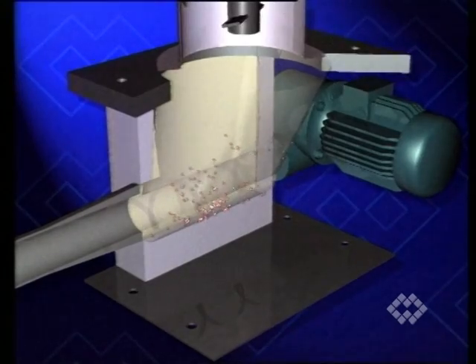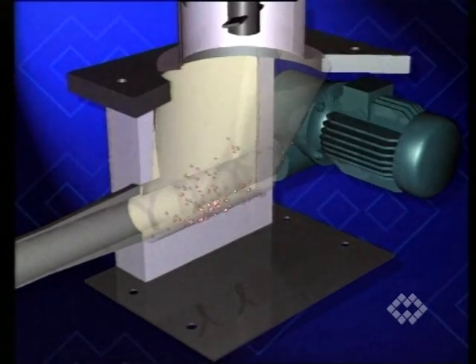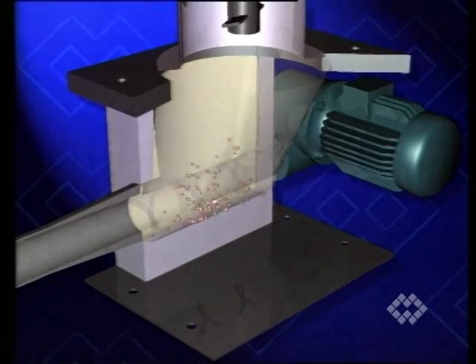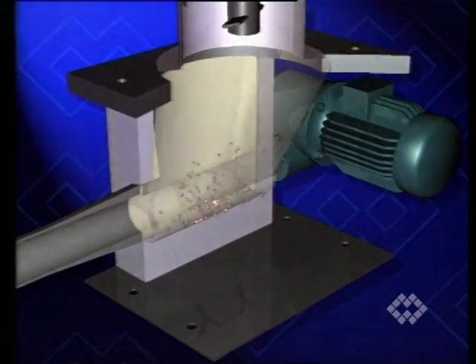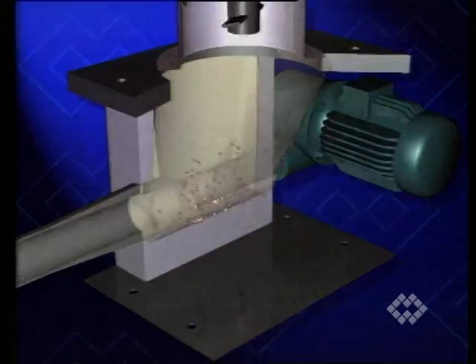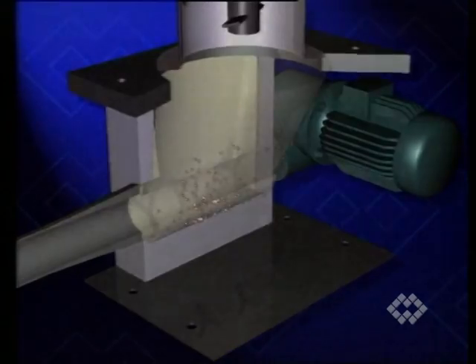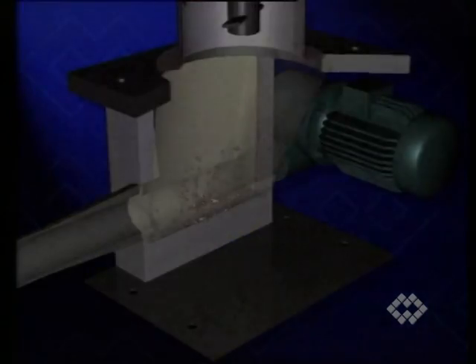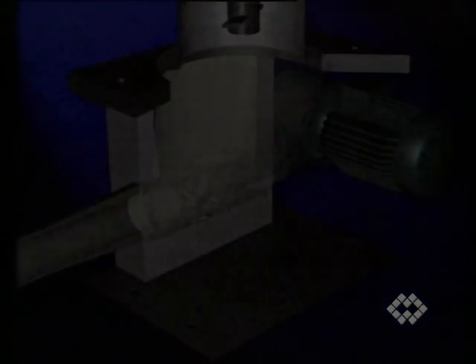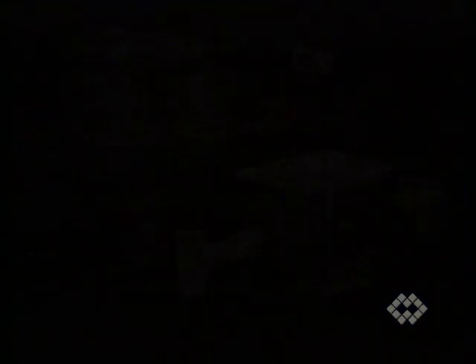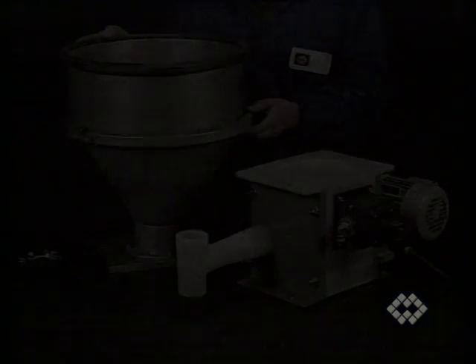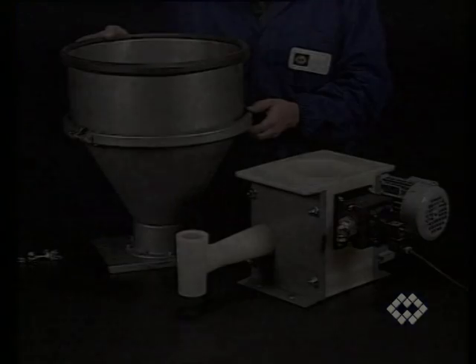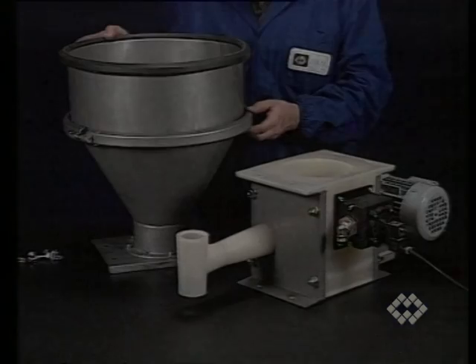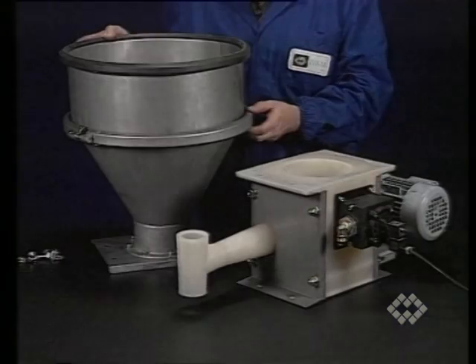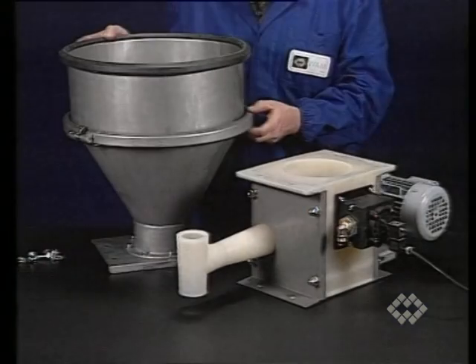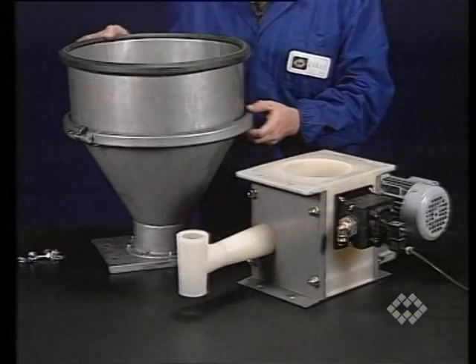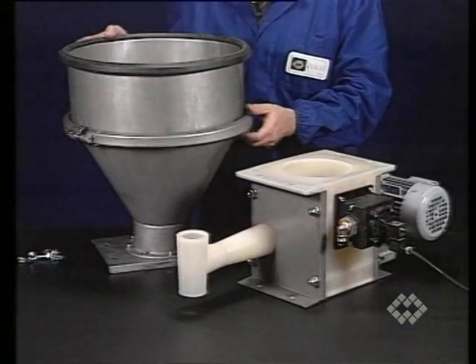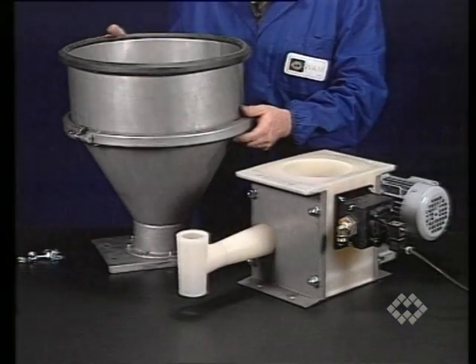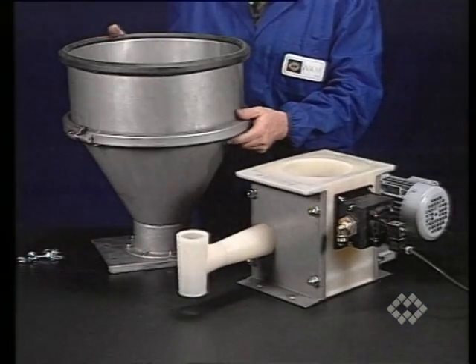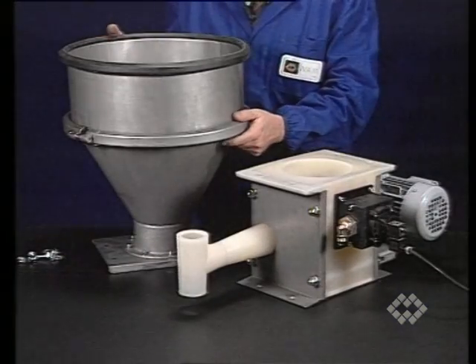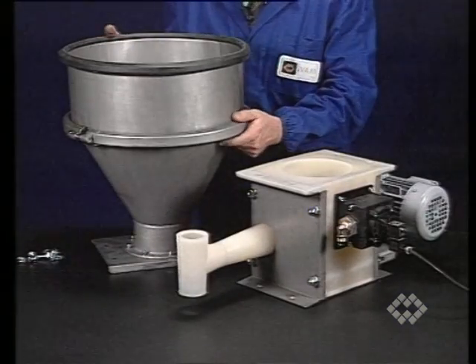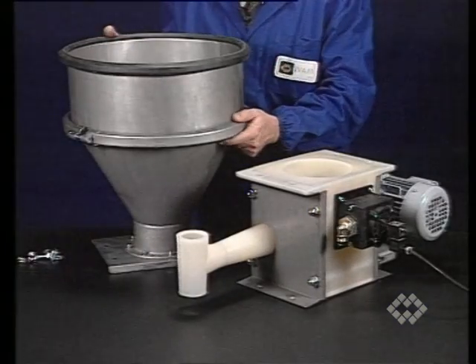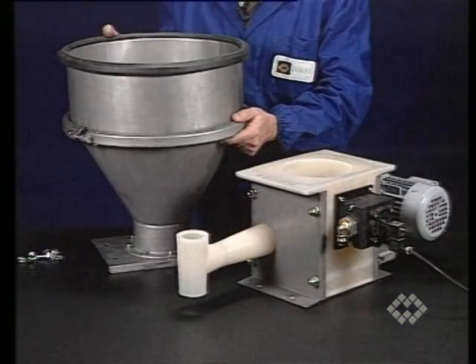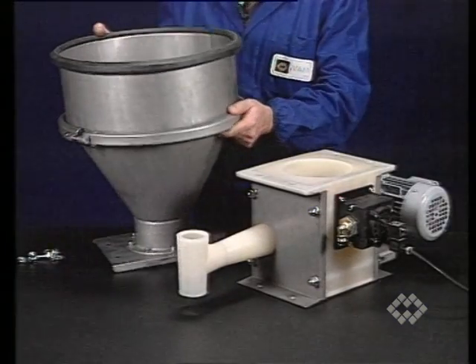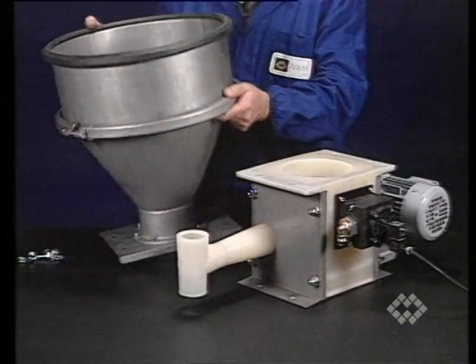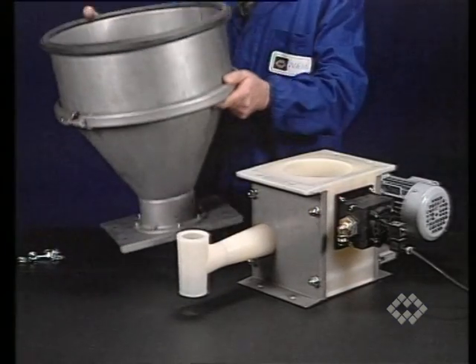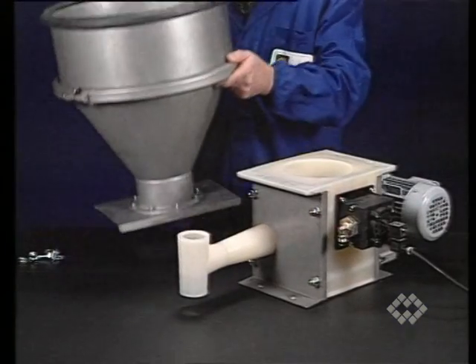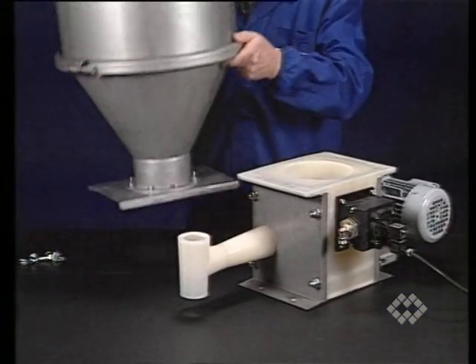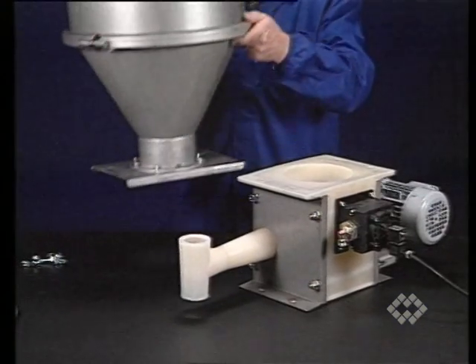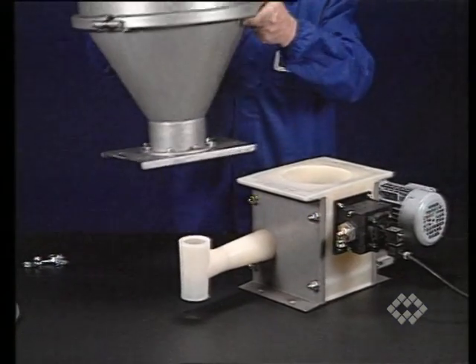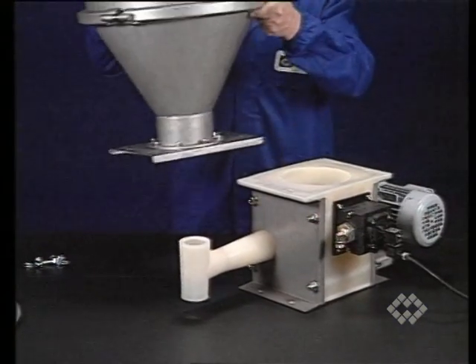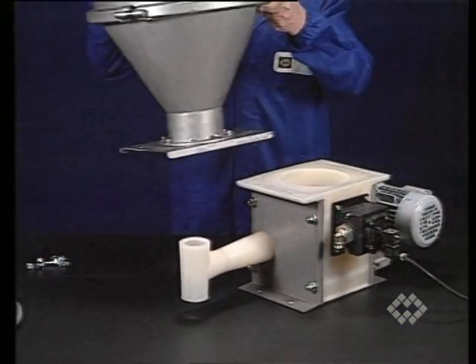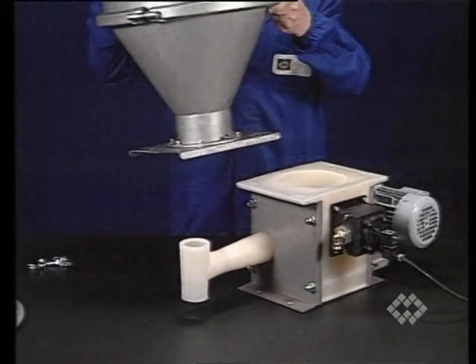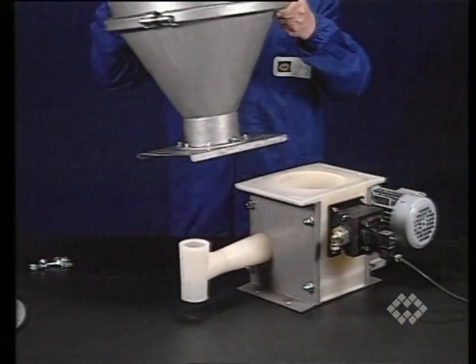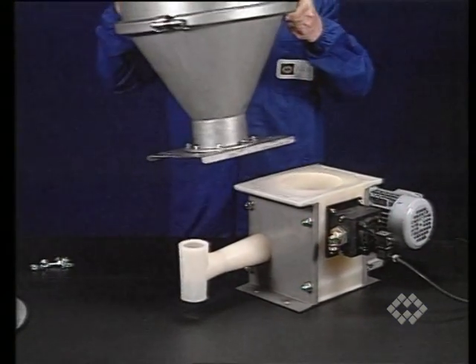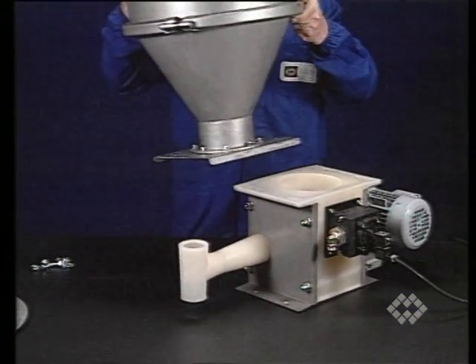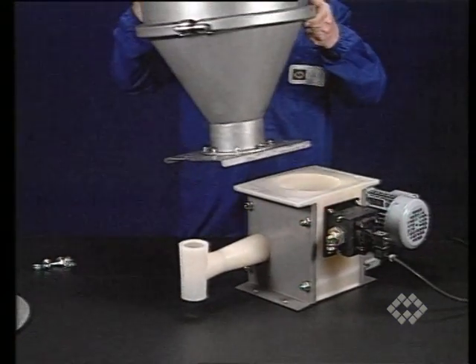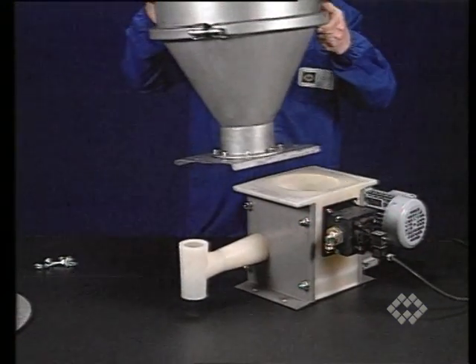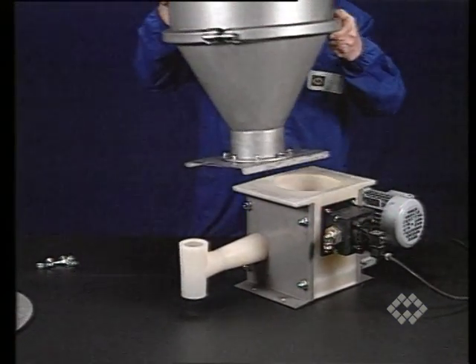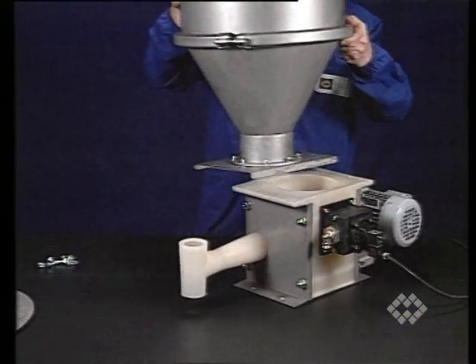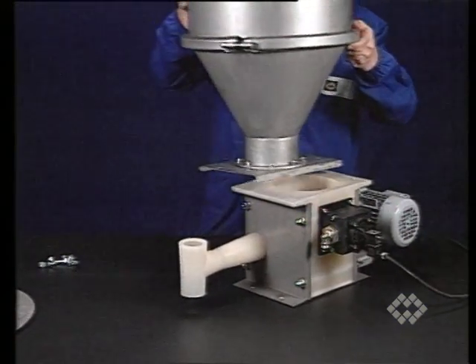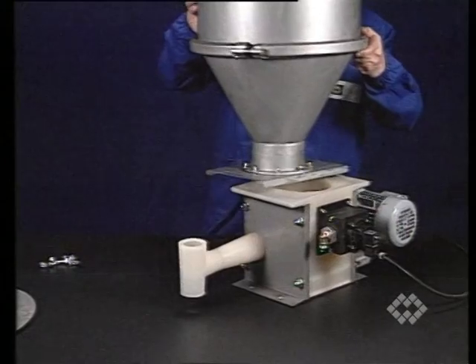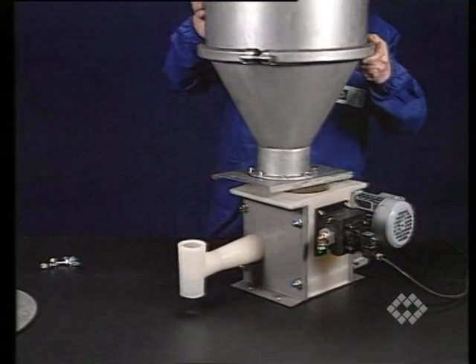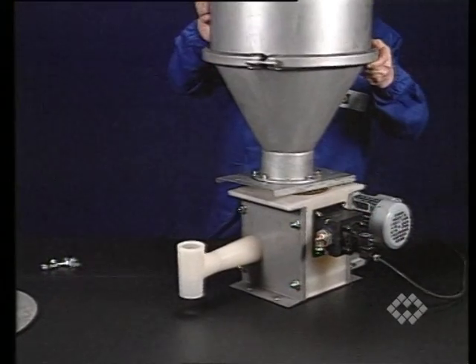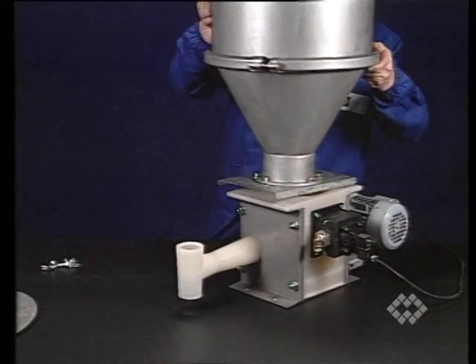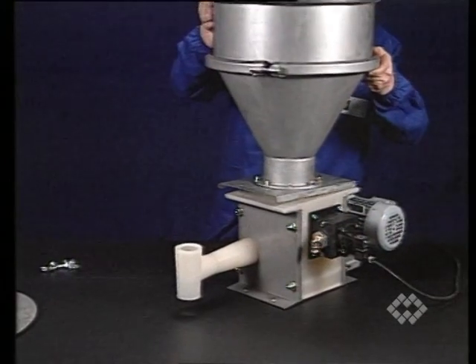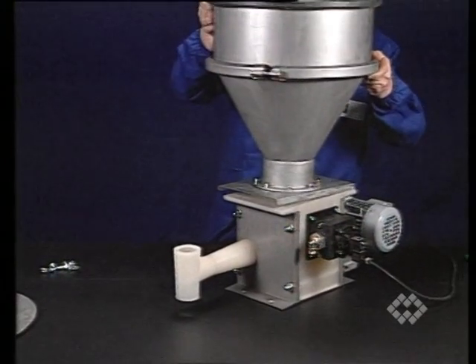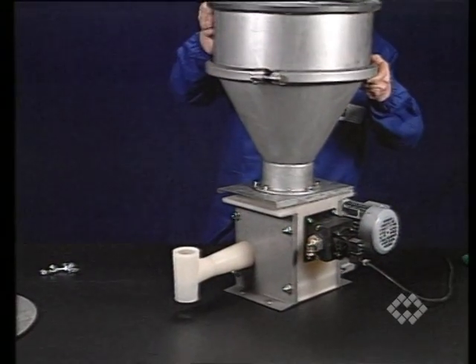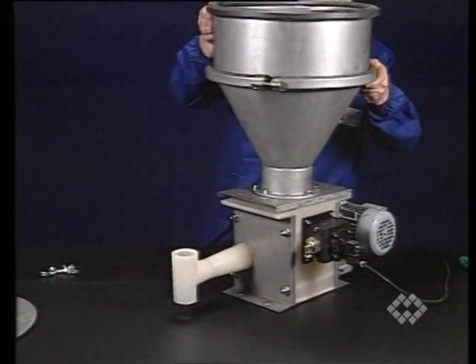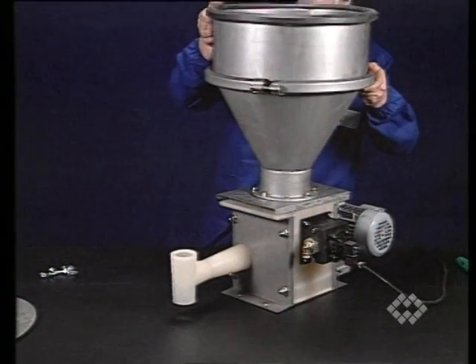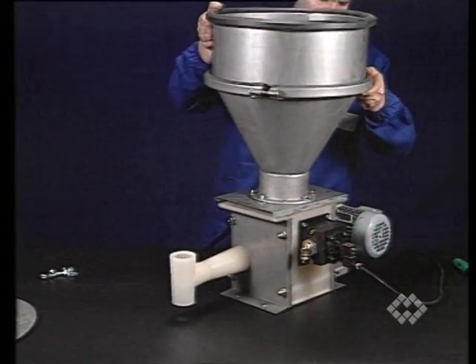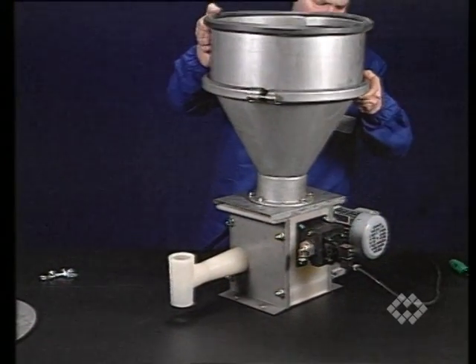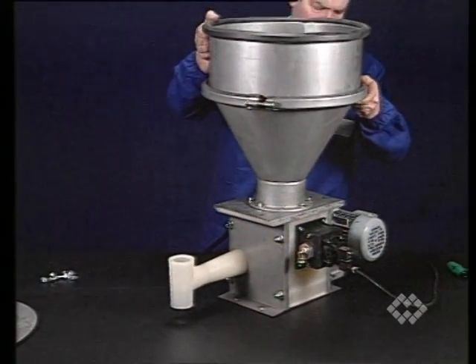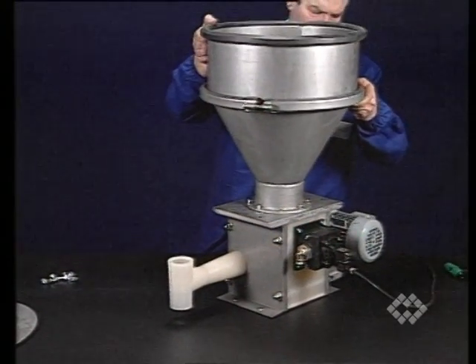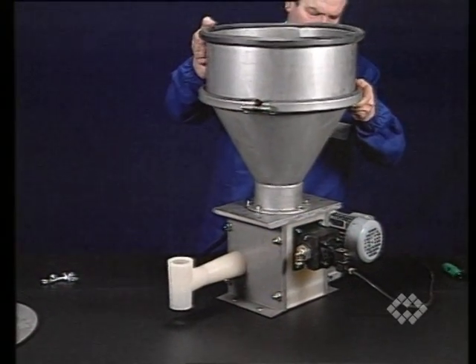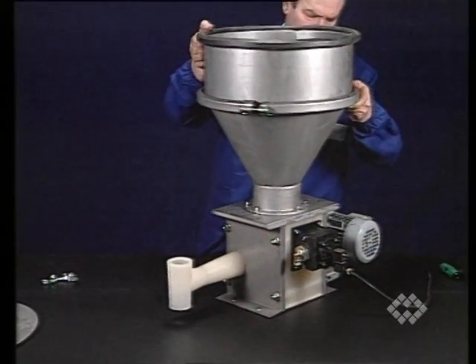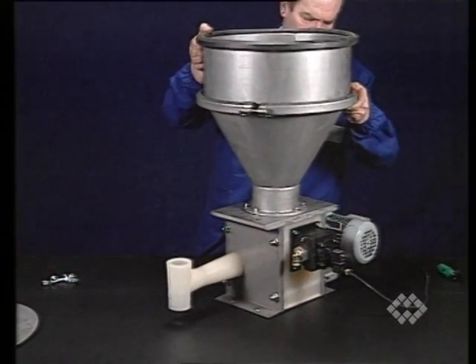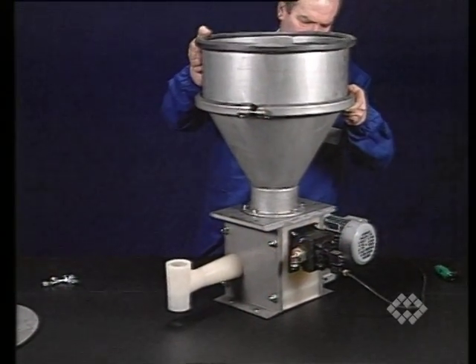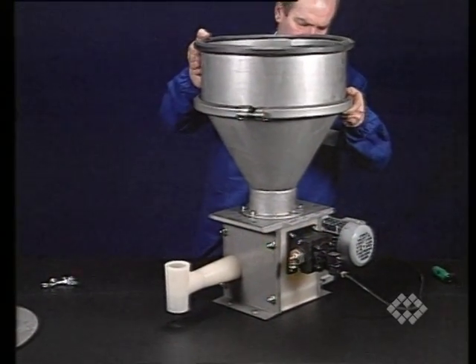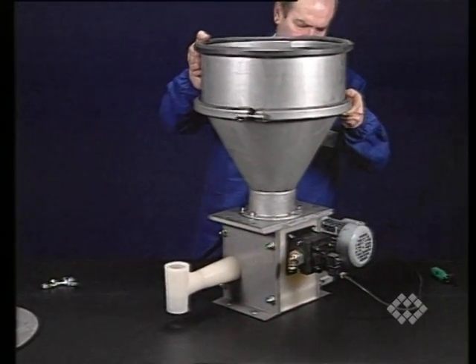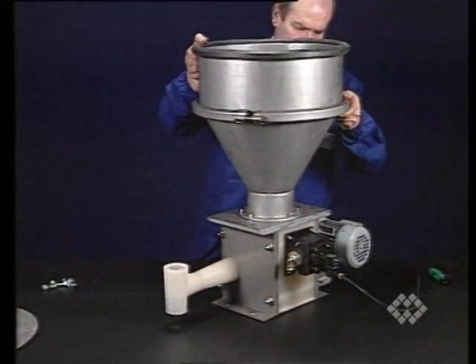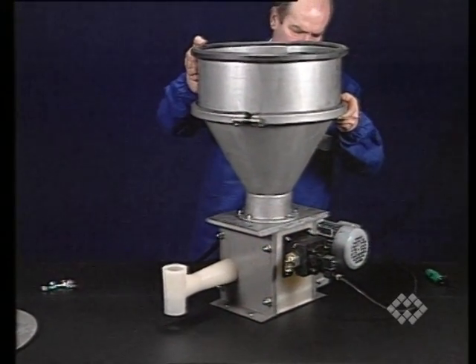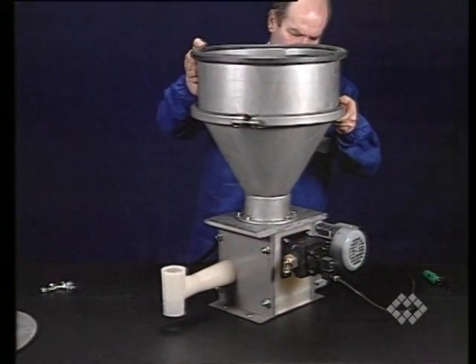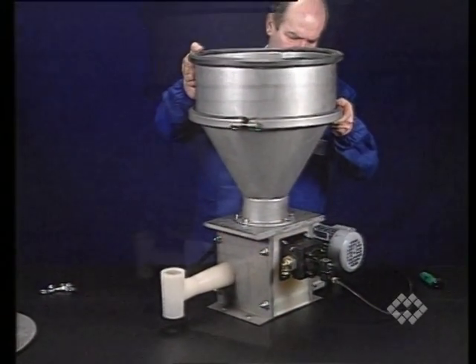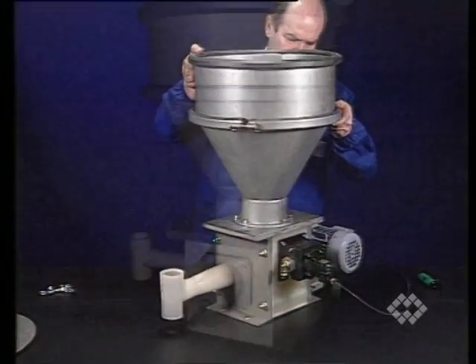Feeding hopper: increases storage capacity and can be equipped with an internal agitator for difficult products.